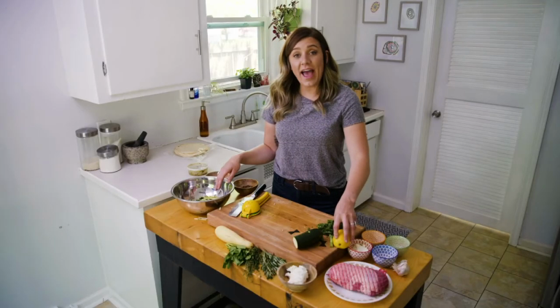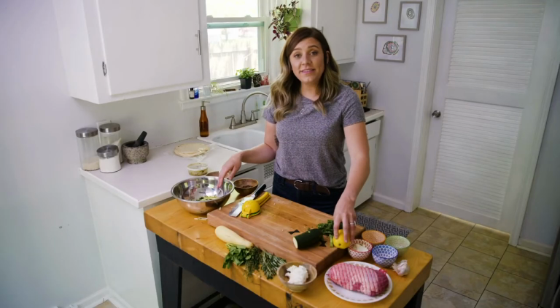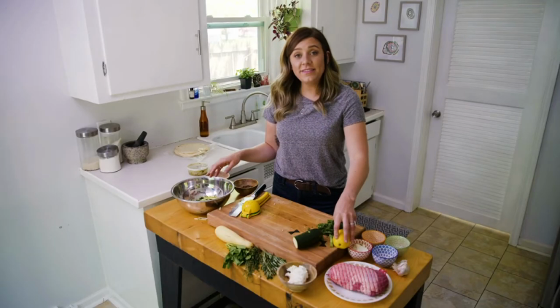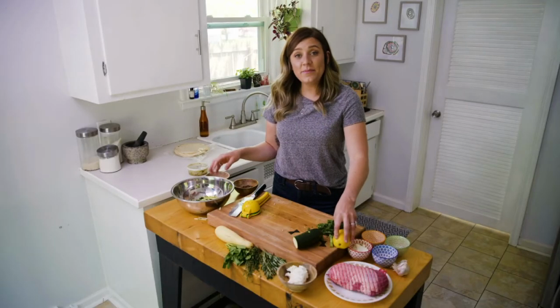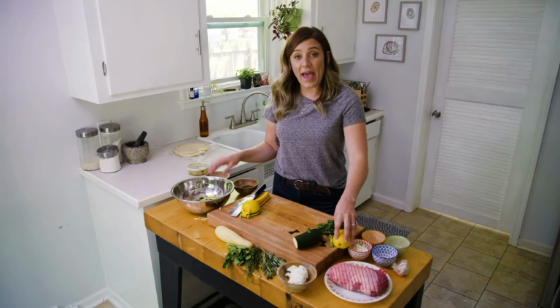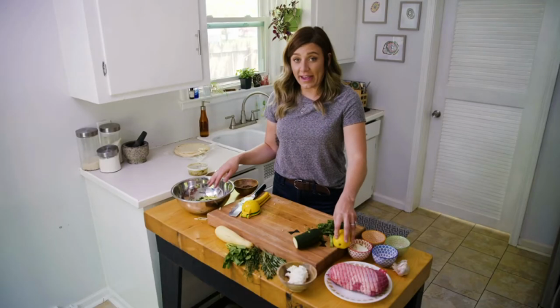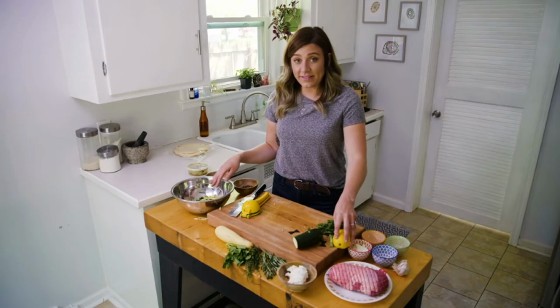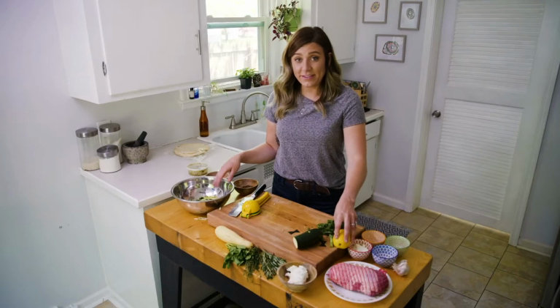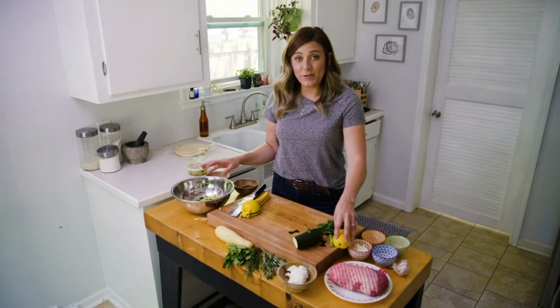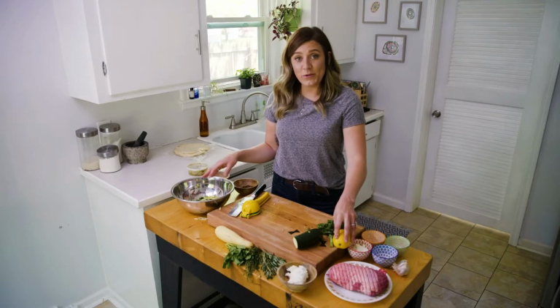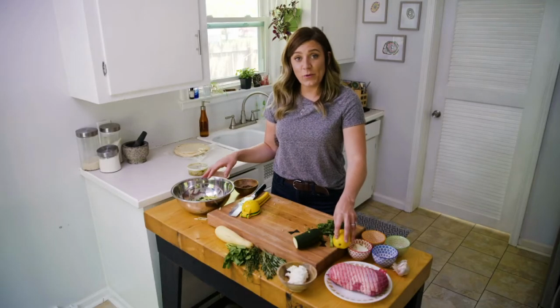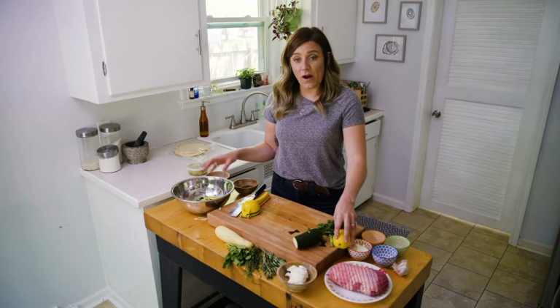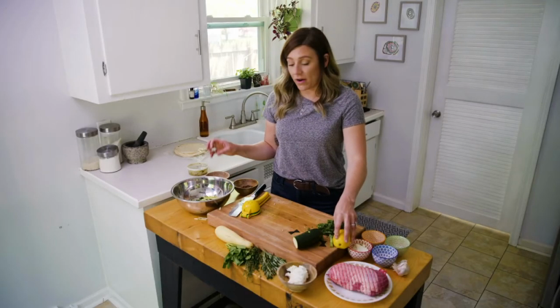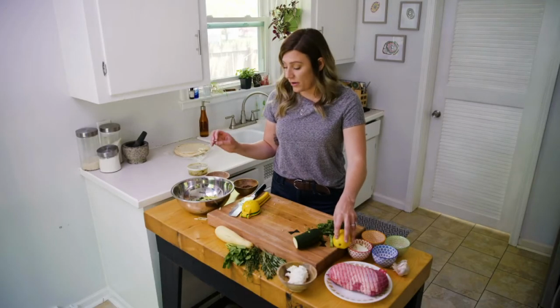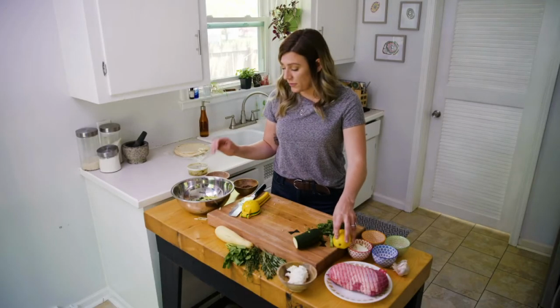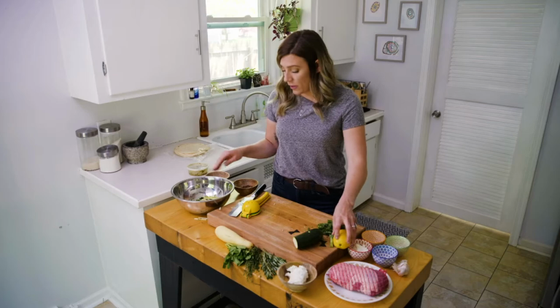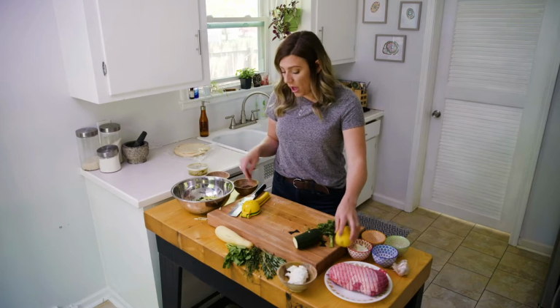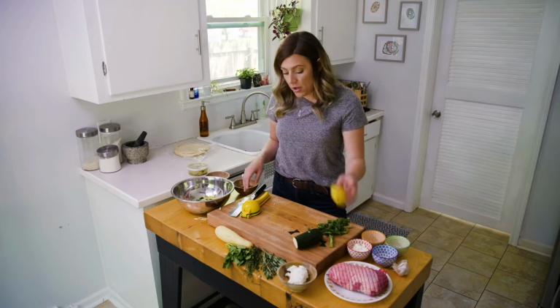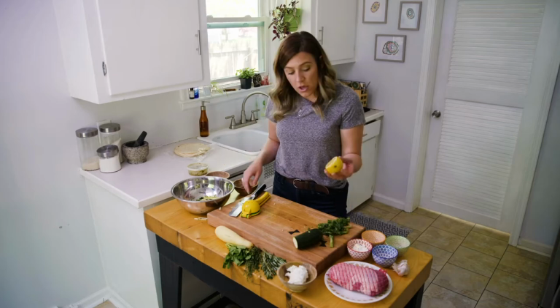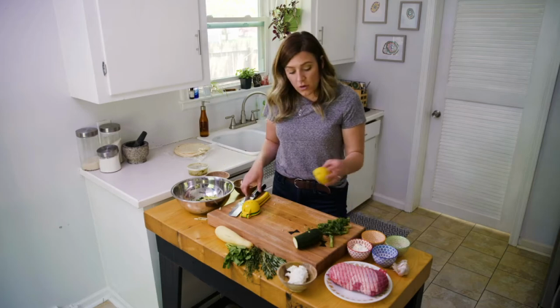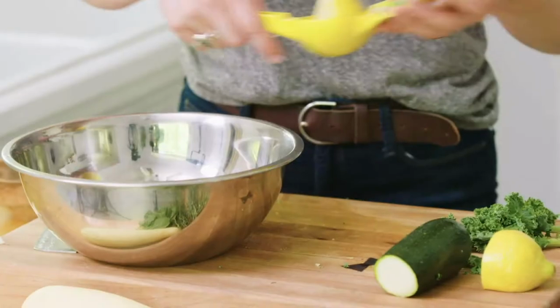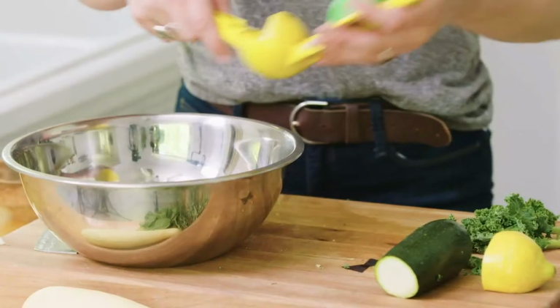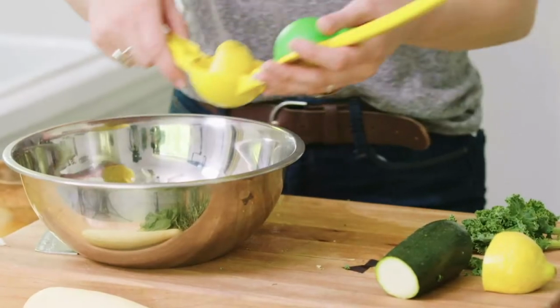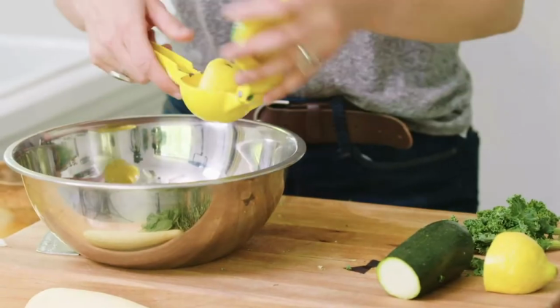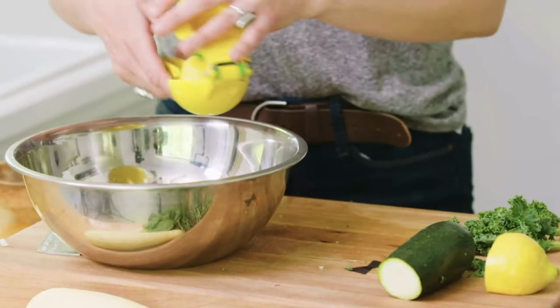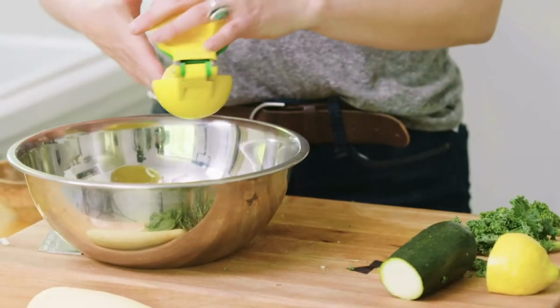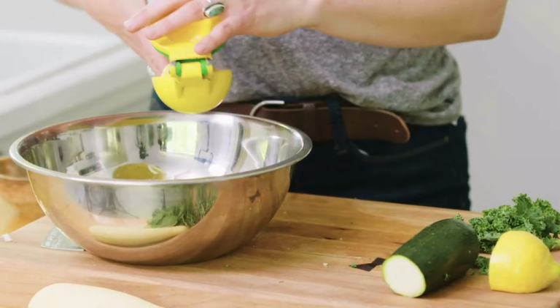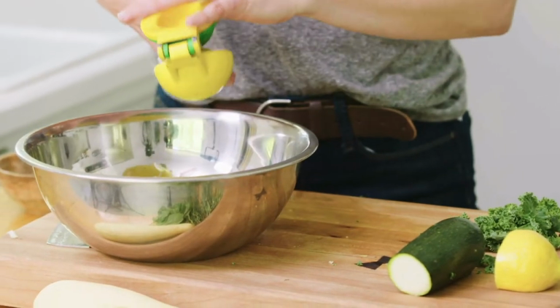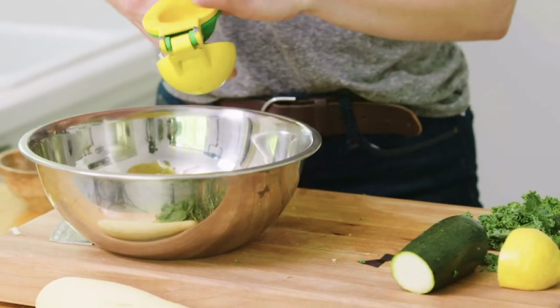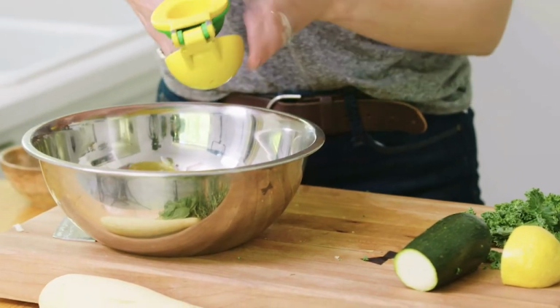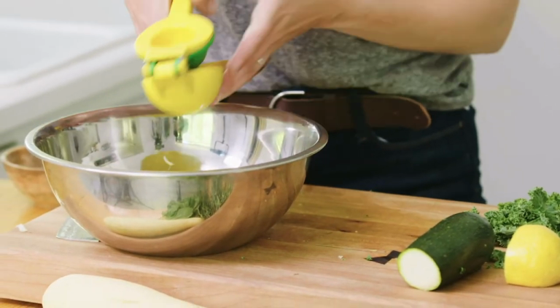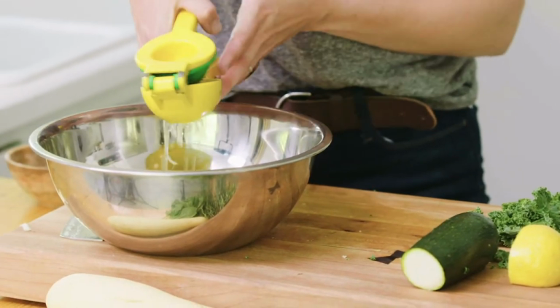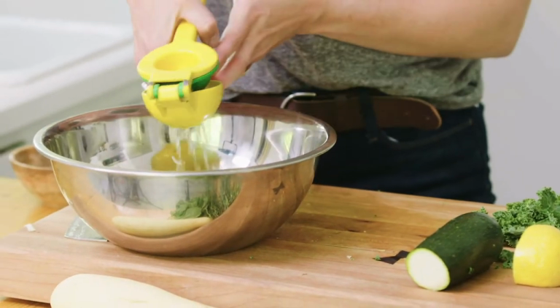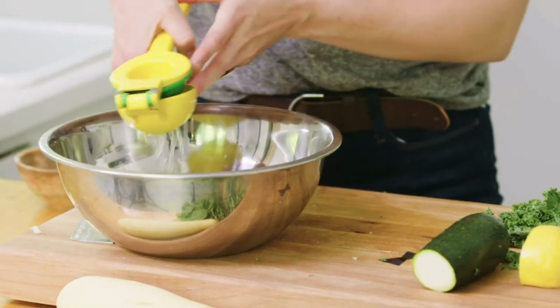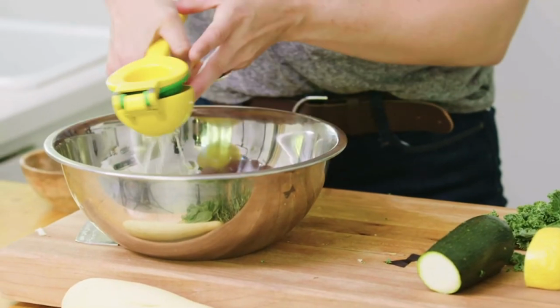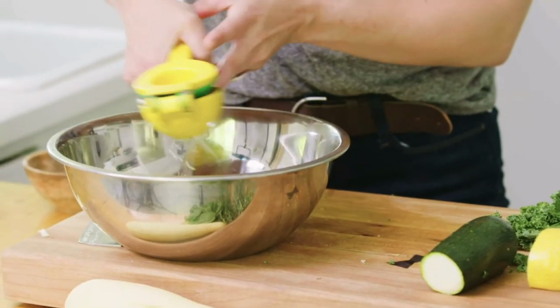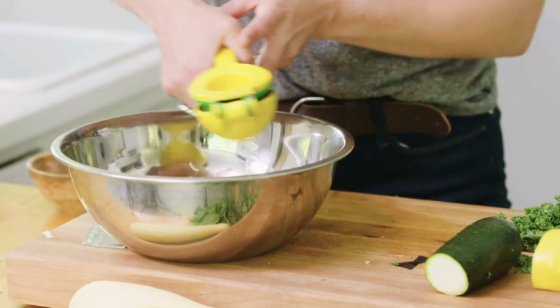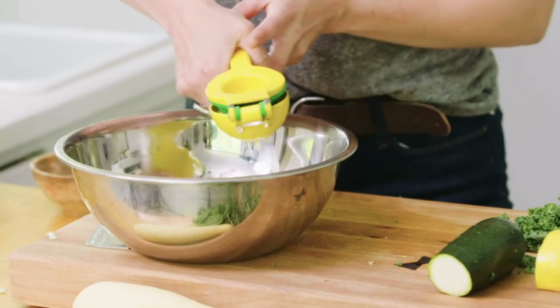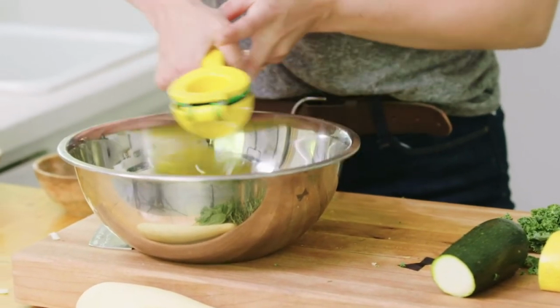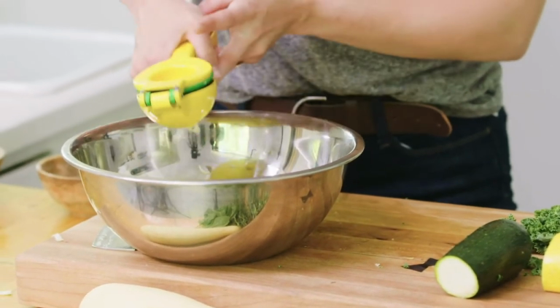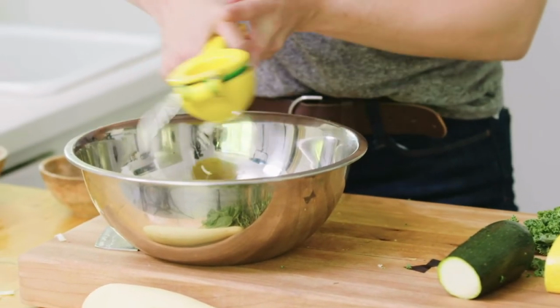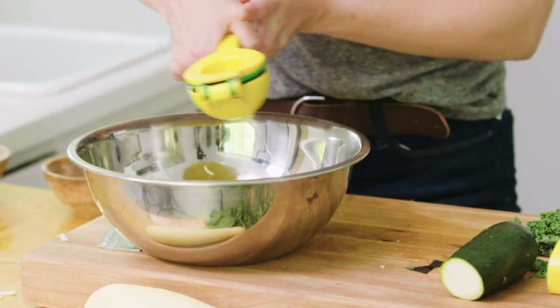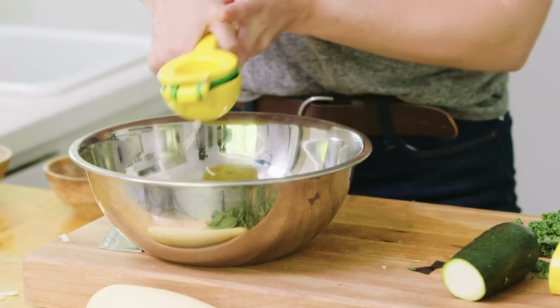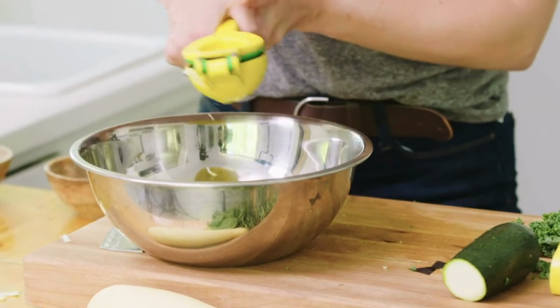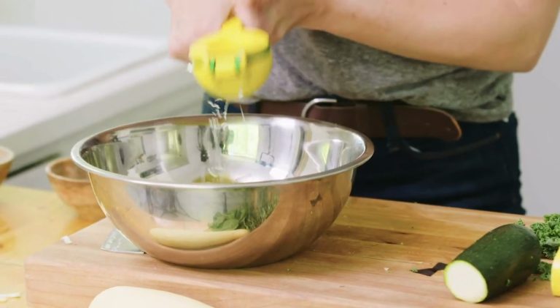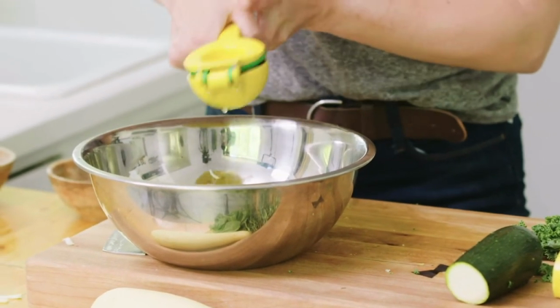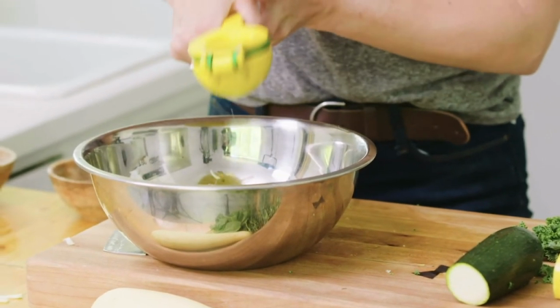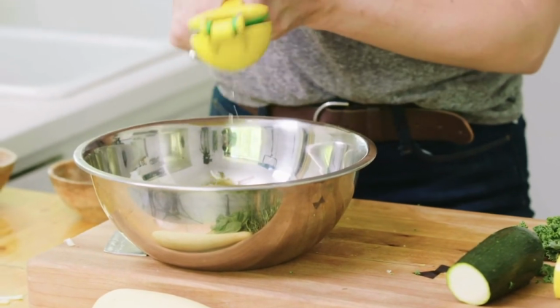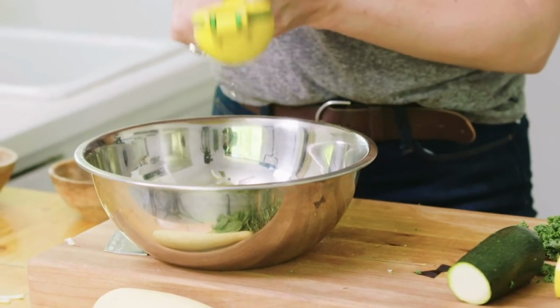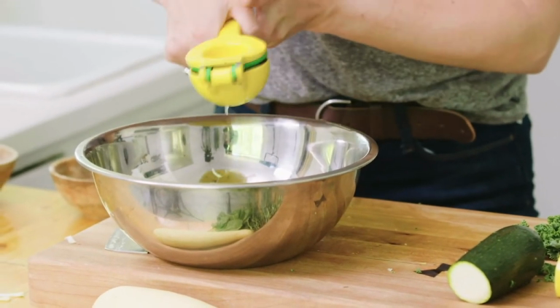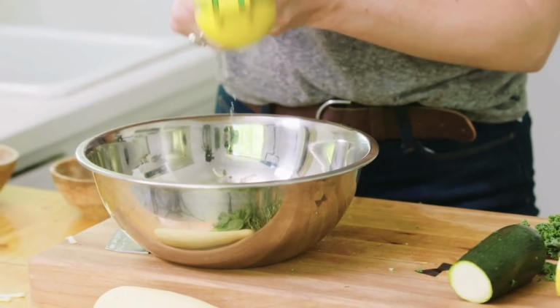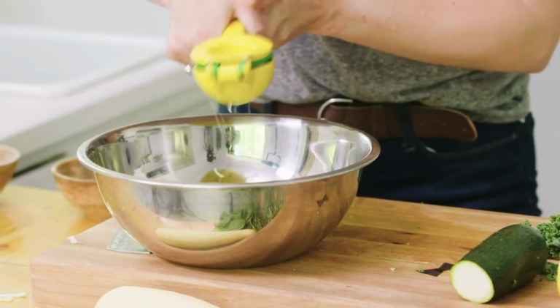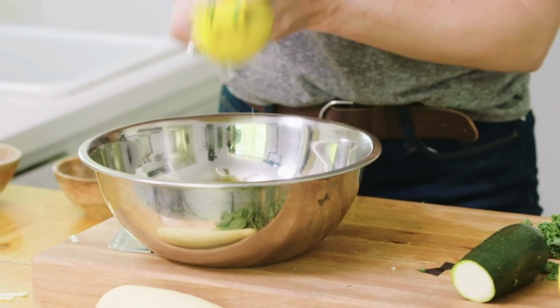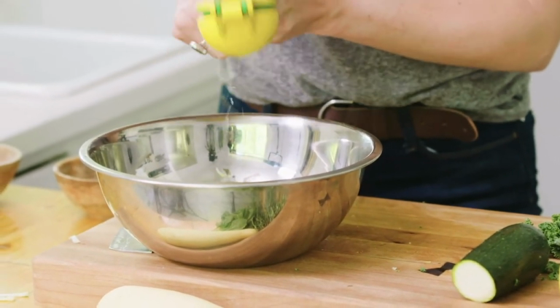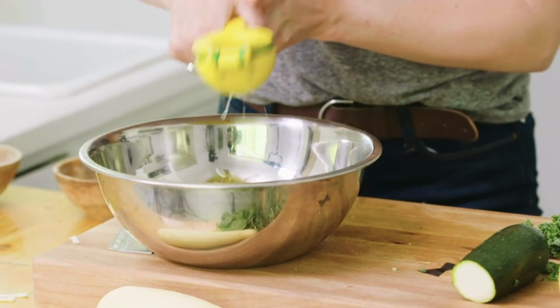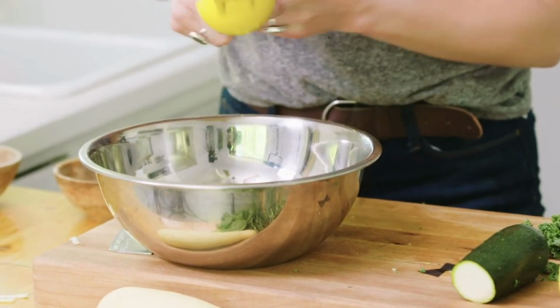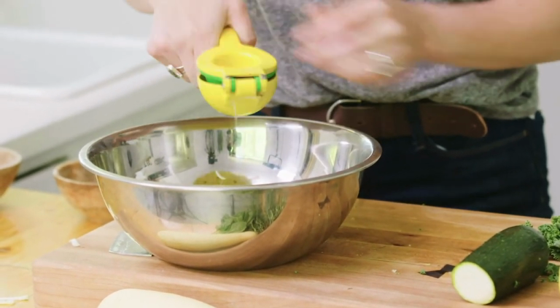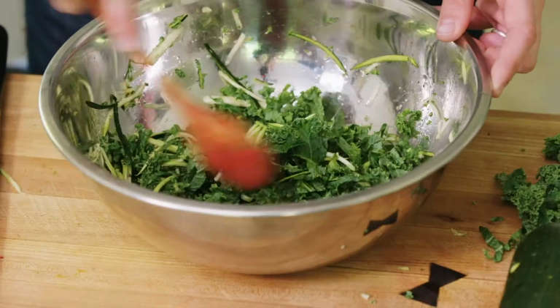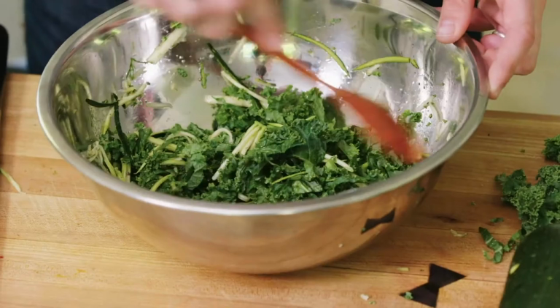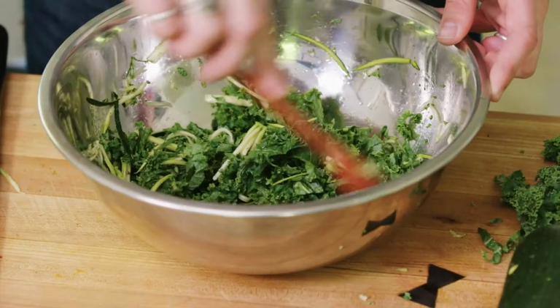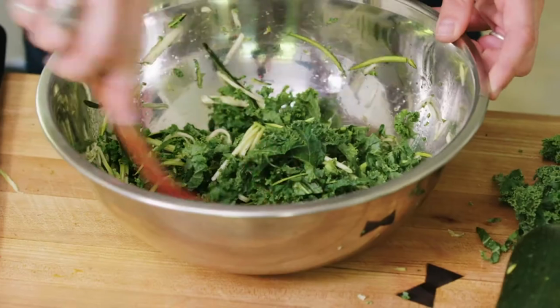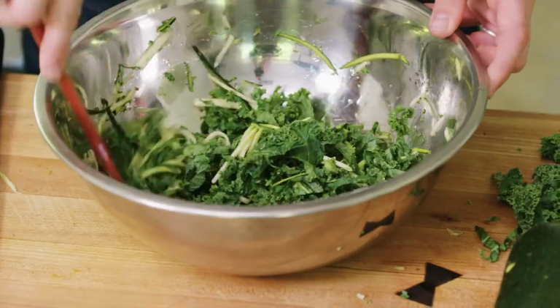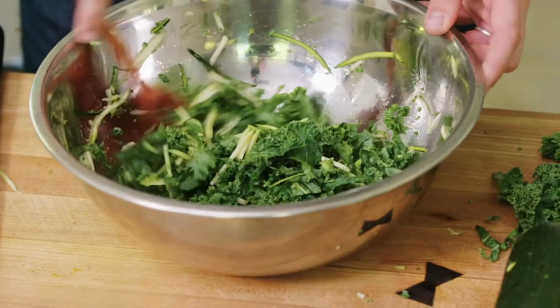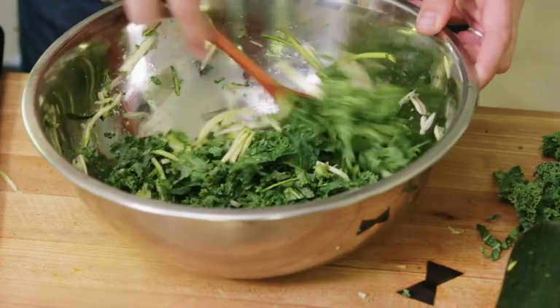To add some acid to our slaw, go ahead and squeeze about half a lemon into your slaw. Mix that up.